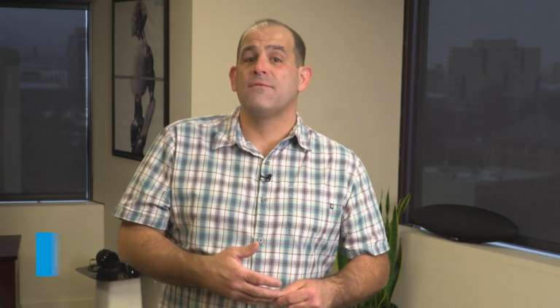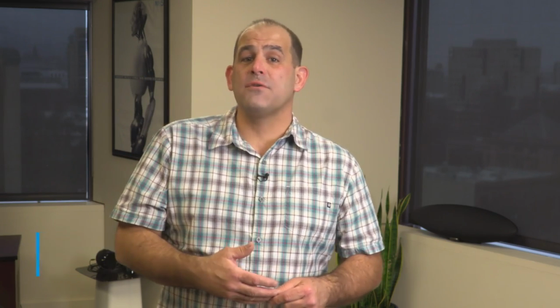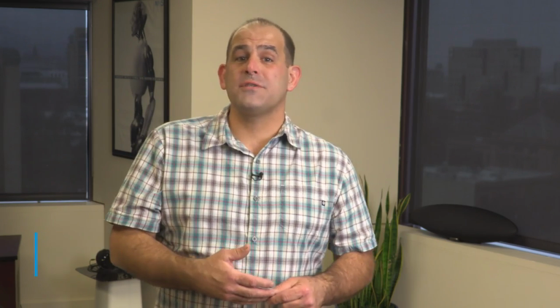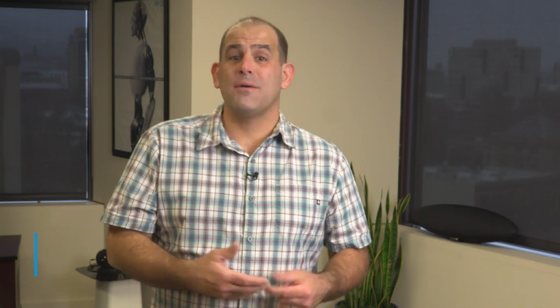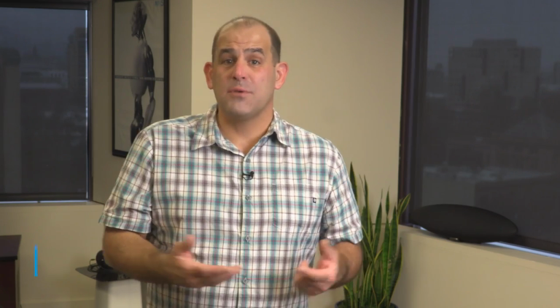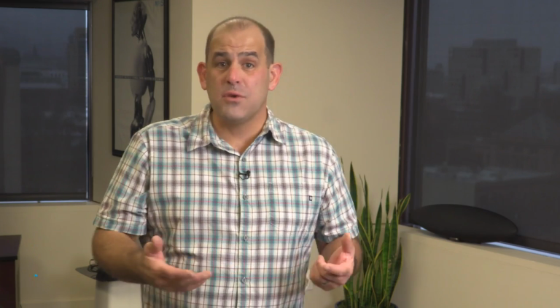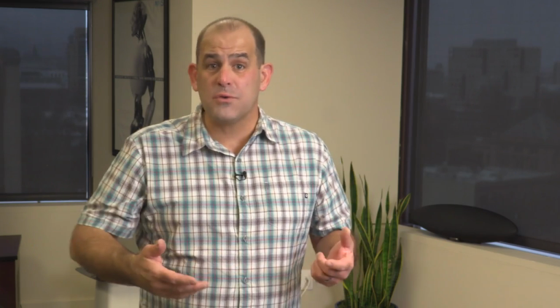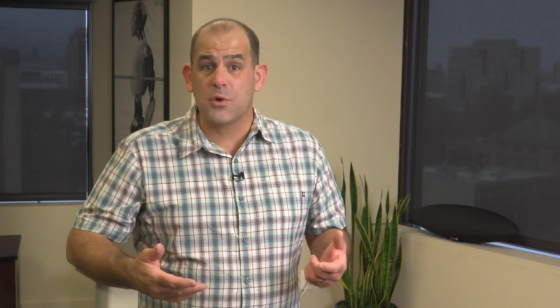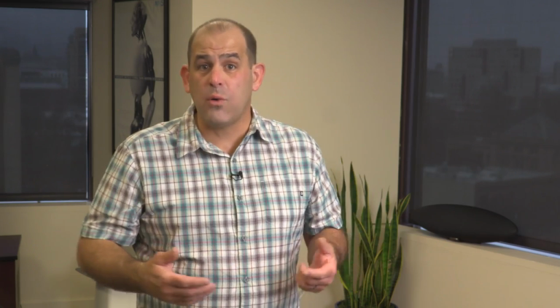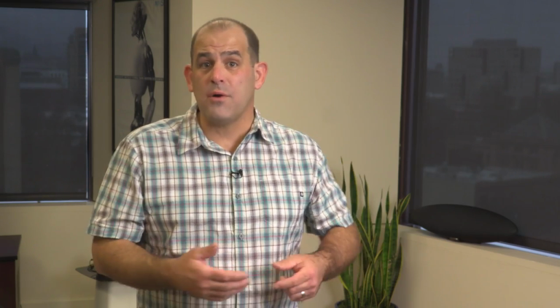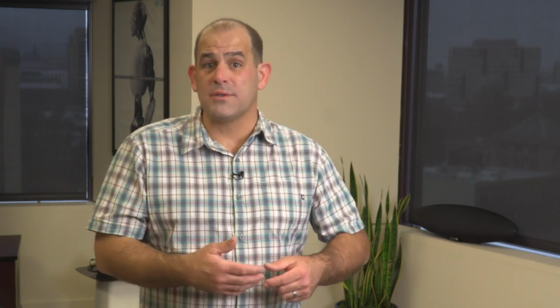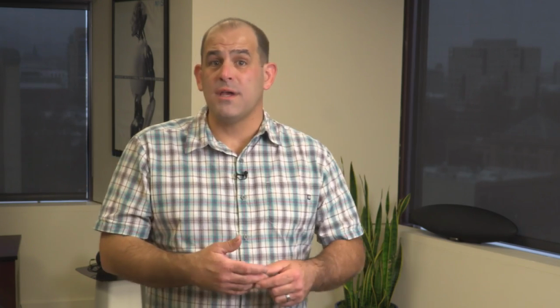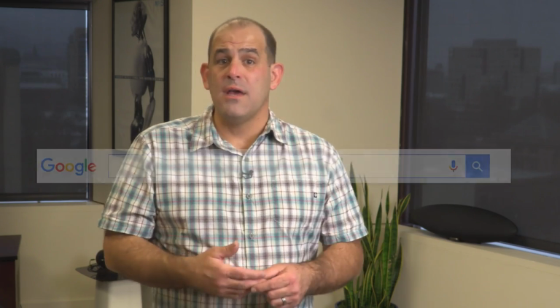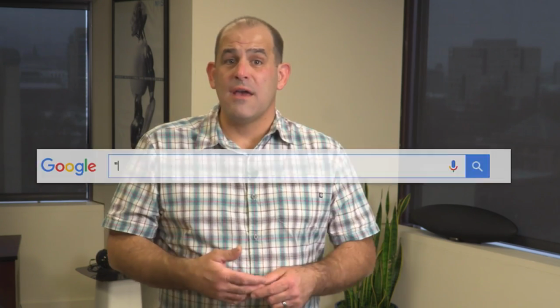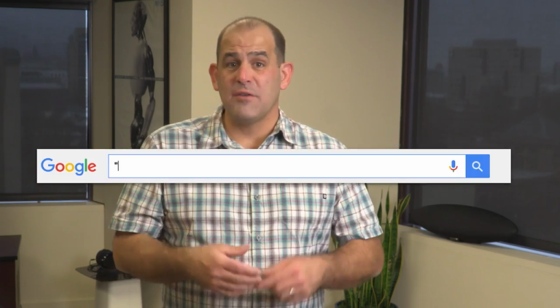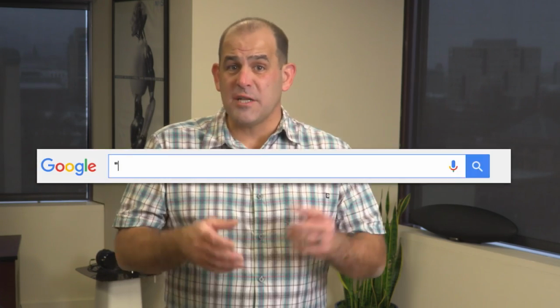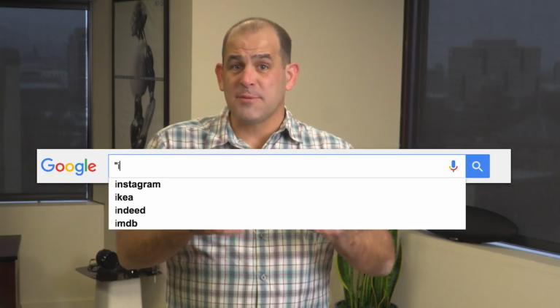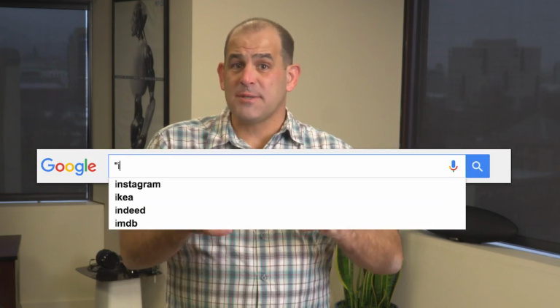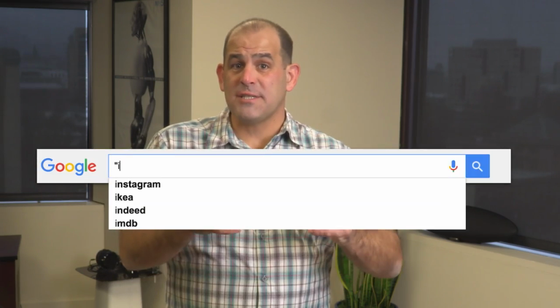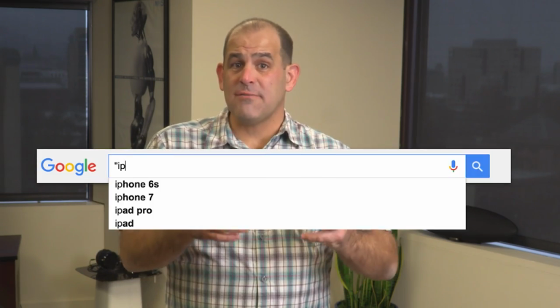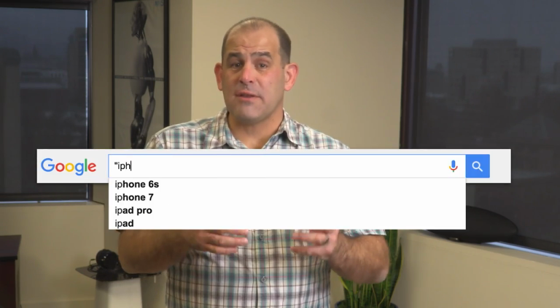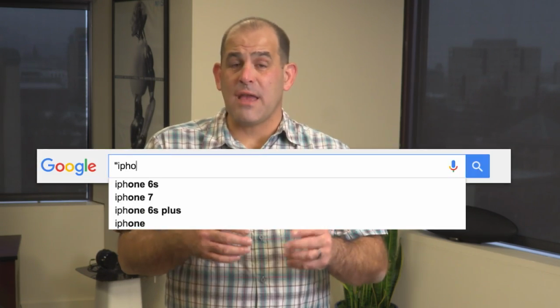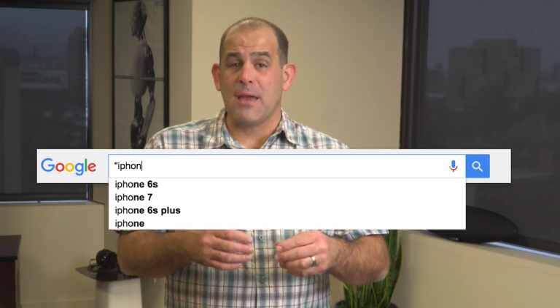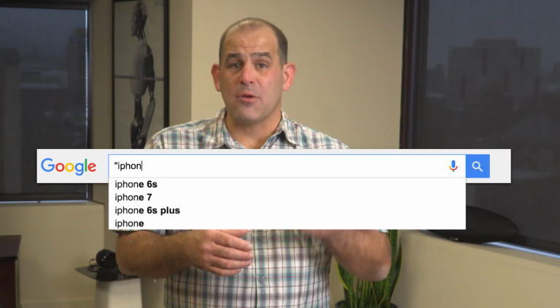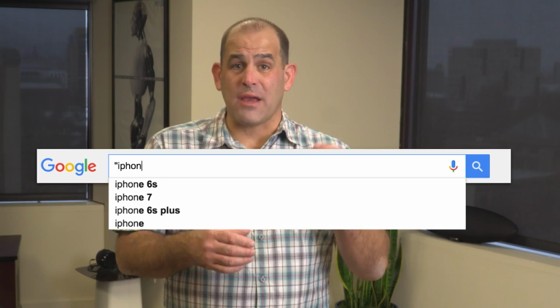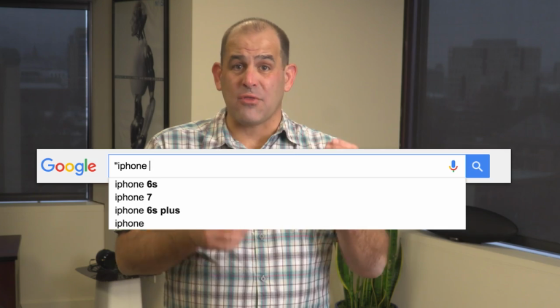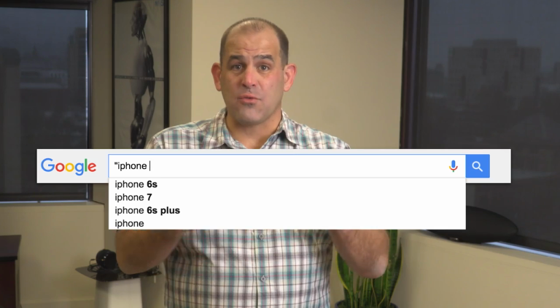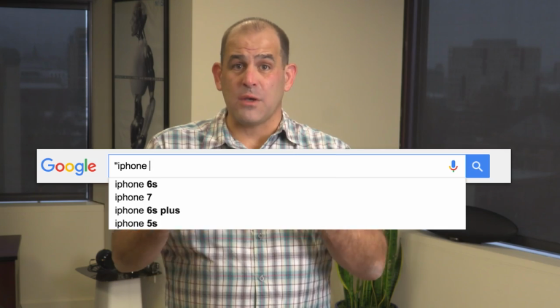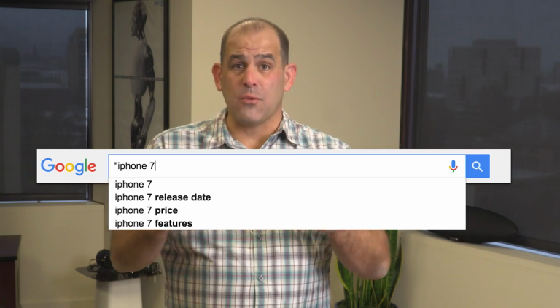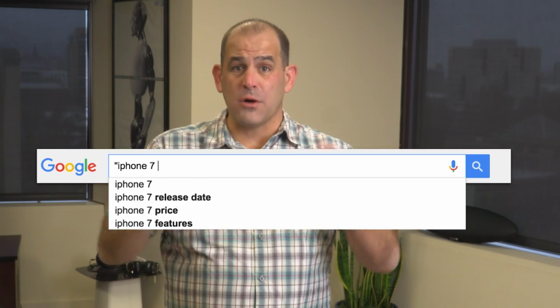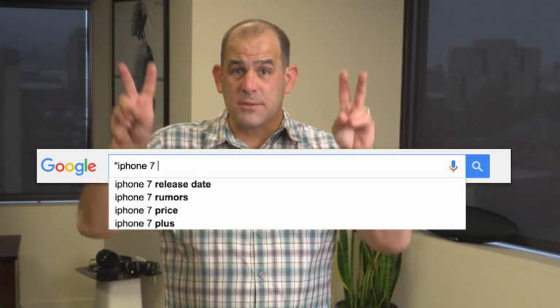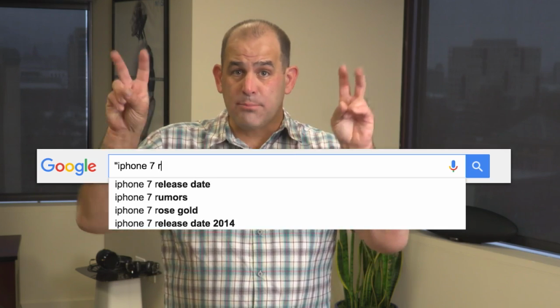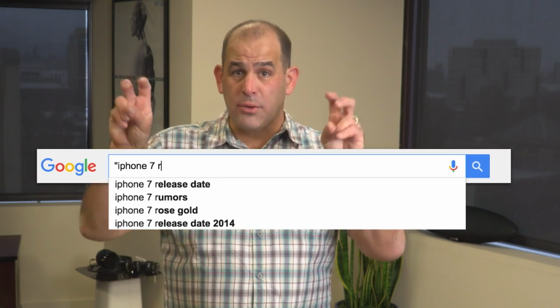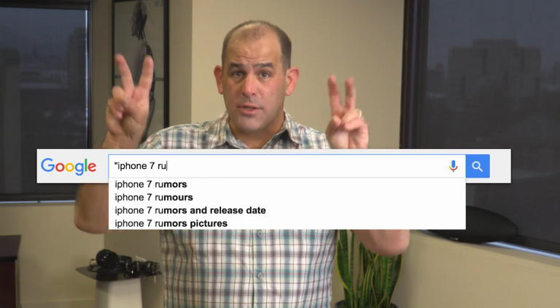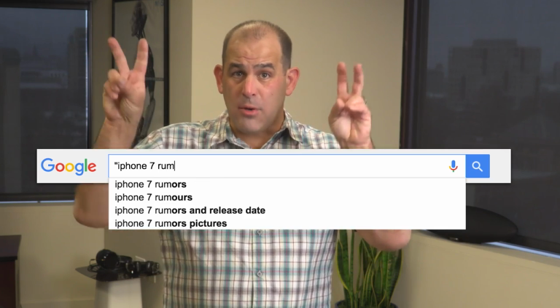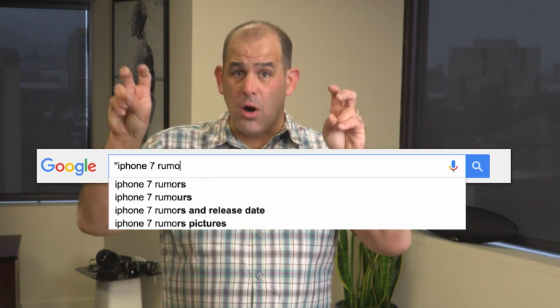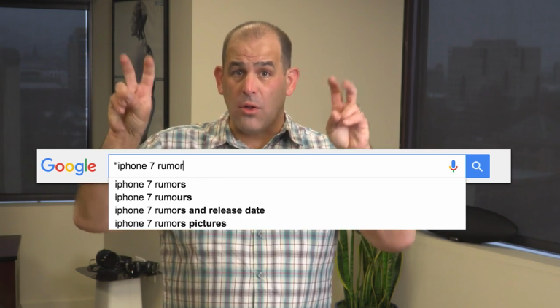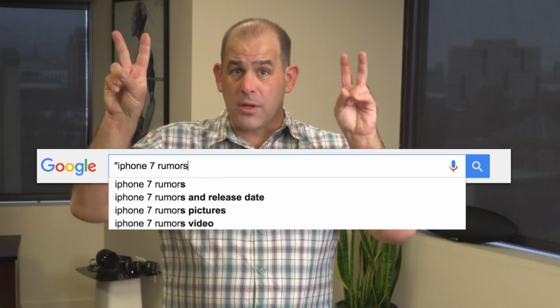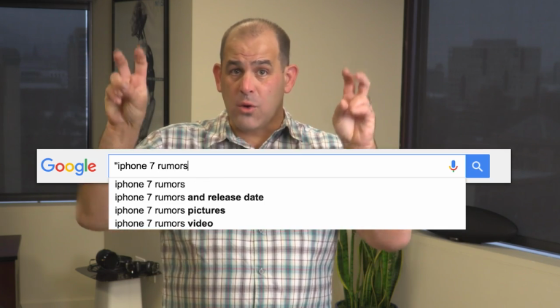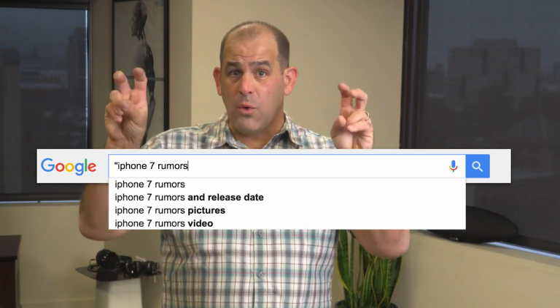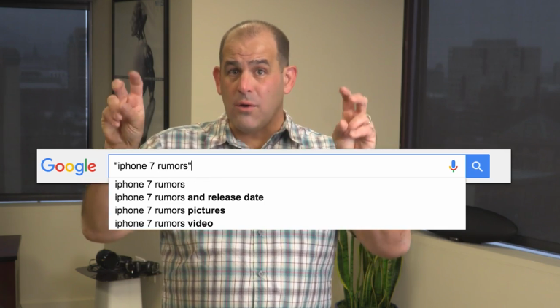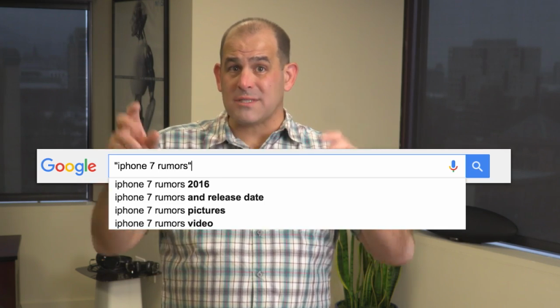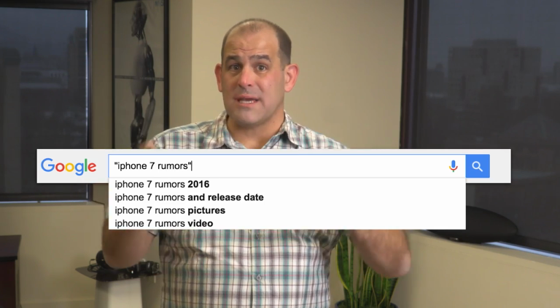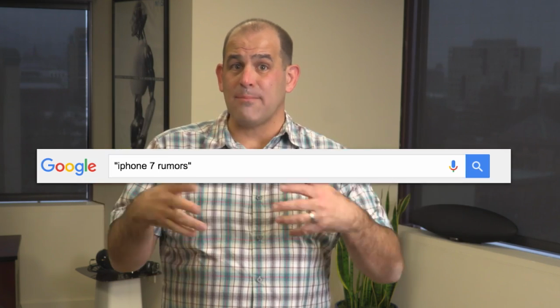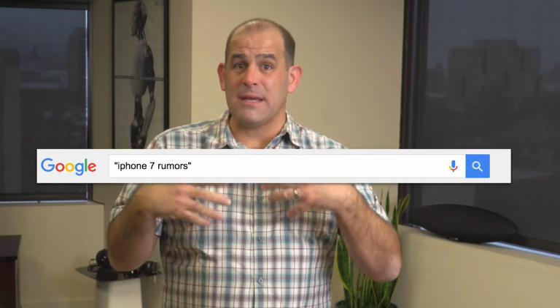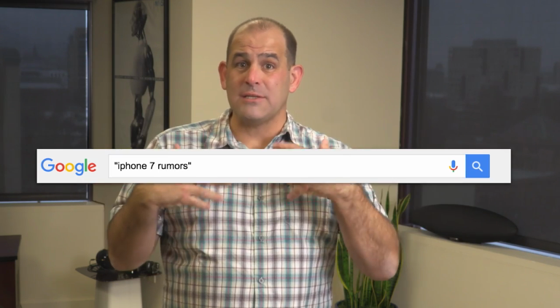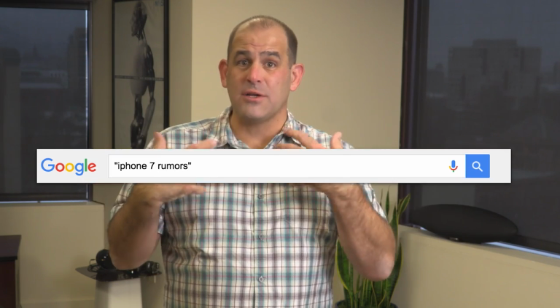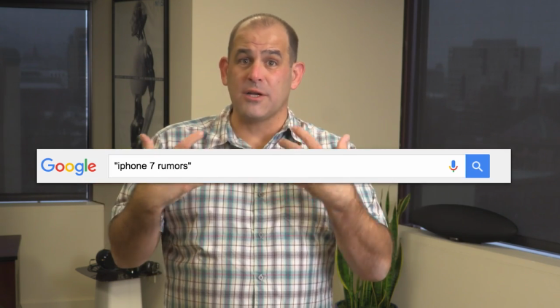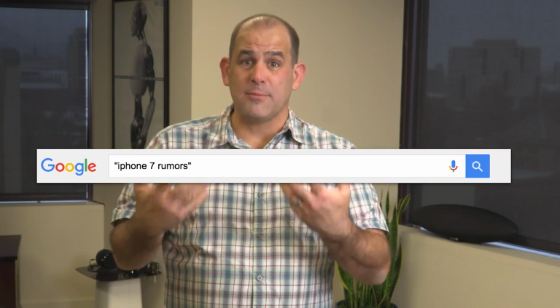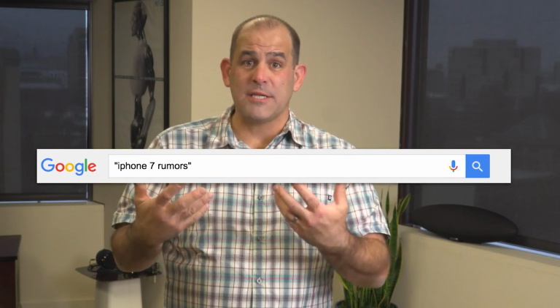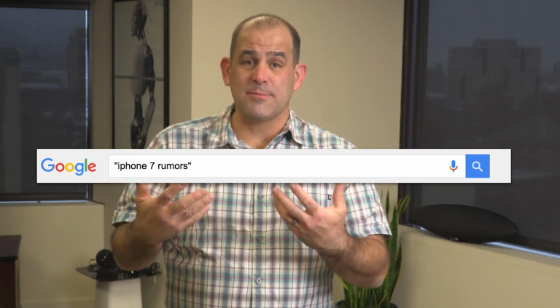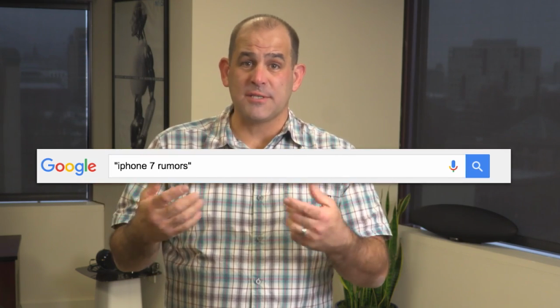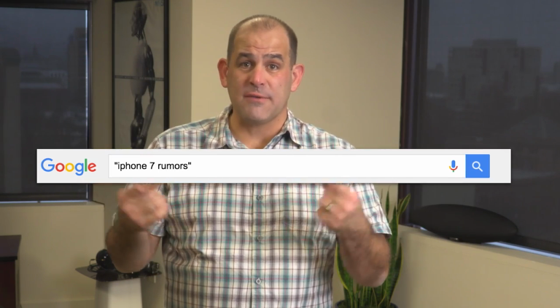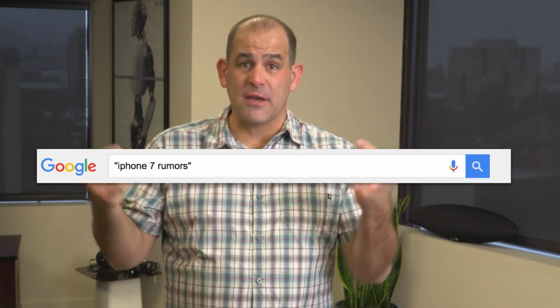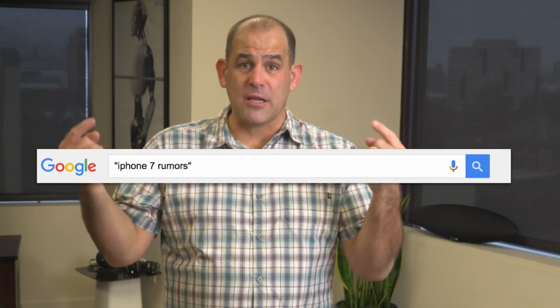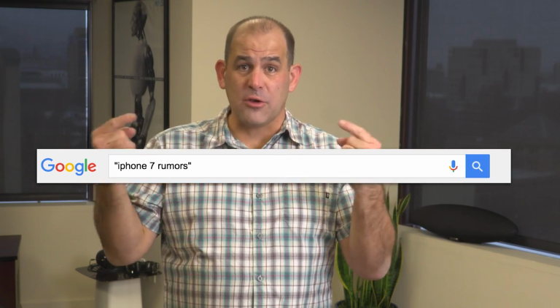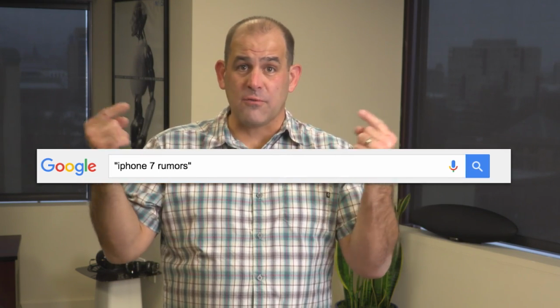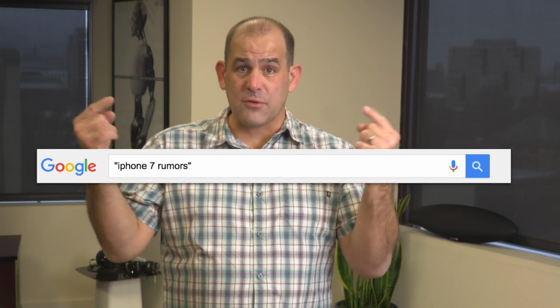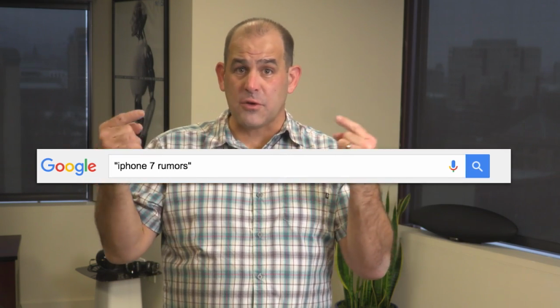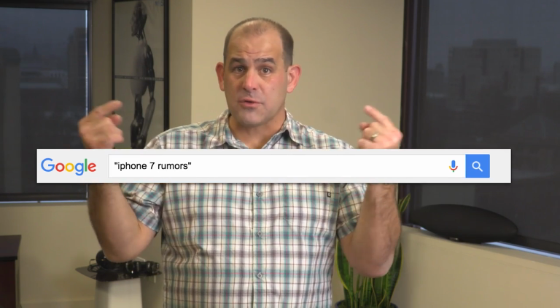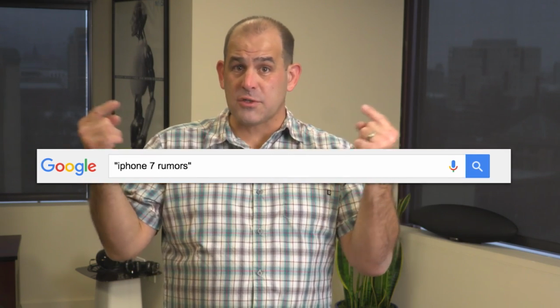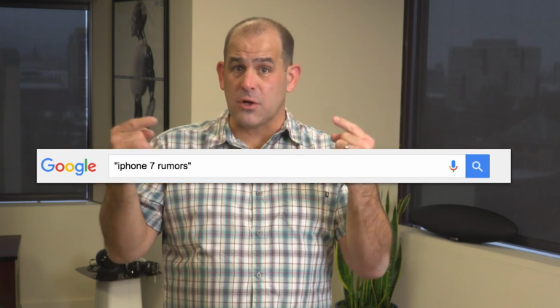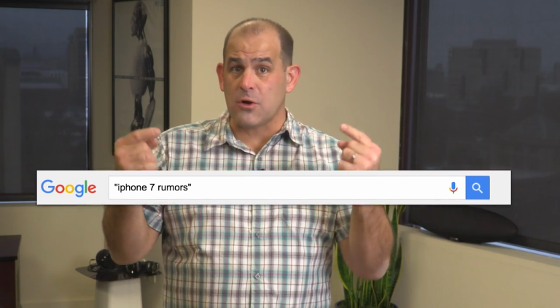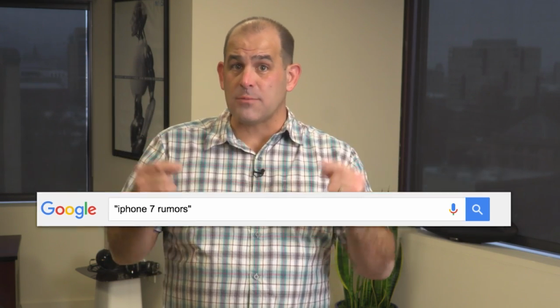First up, use quotes. If you need a specific name or like three words, put them all in quotes. That means you're going to be specific and look for those exact terms.